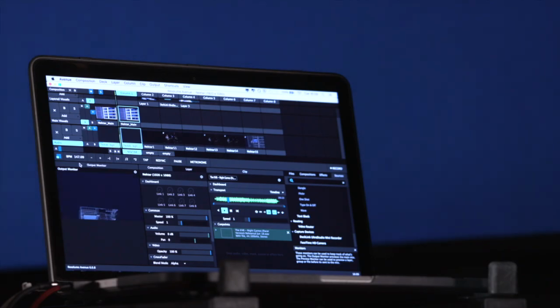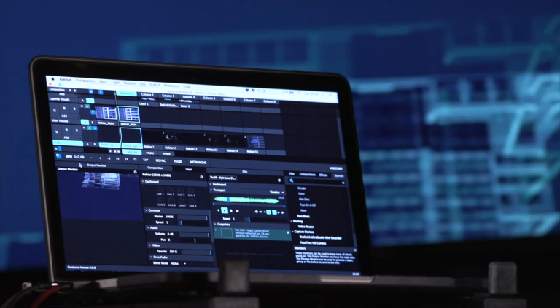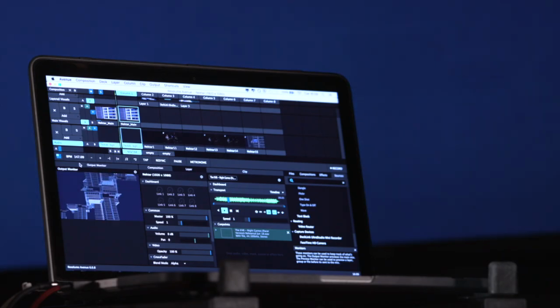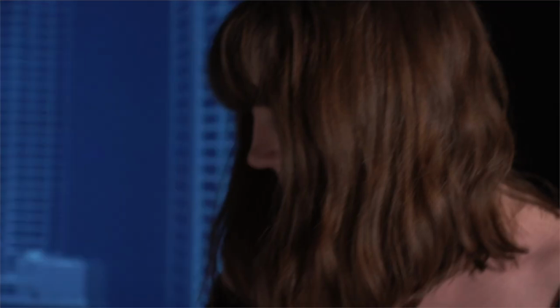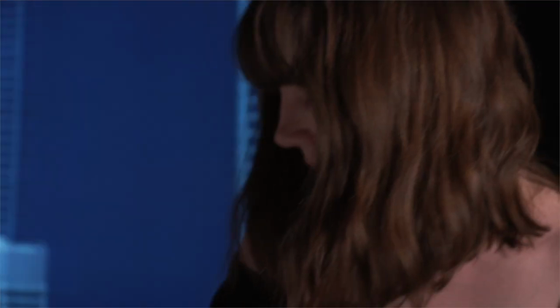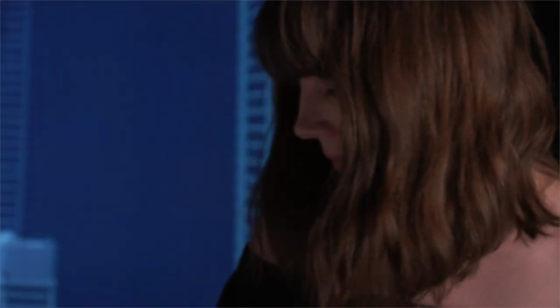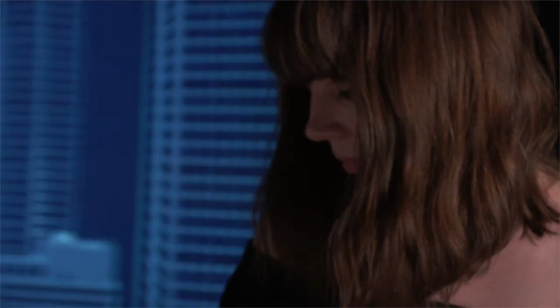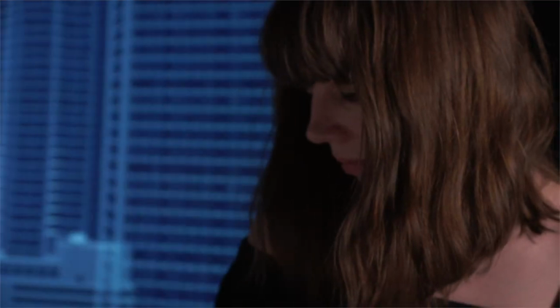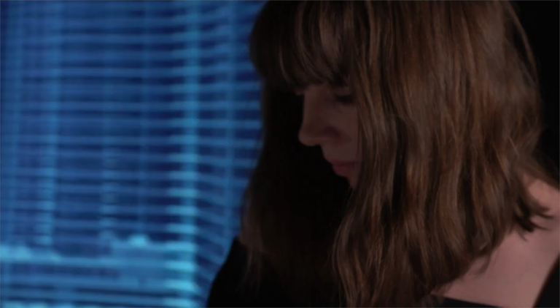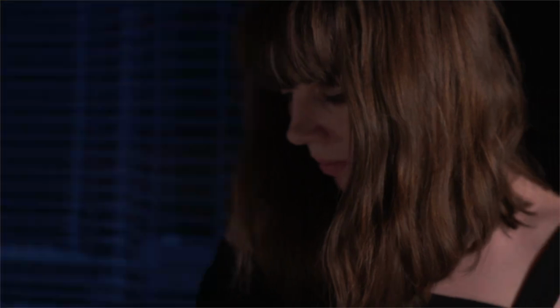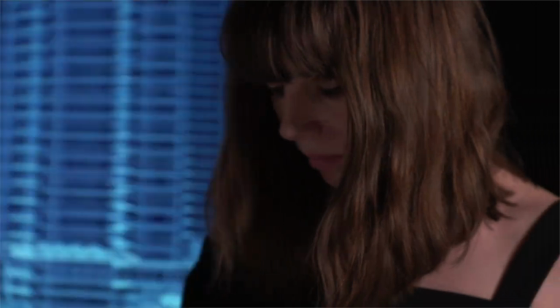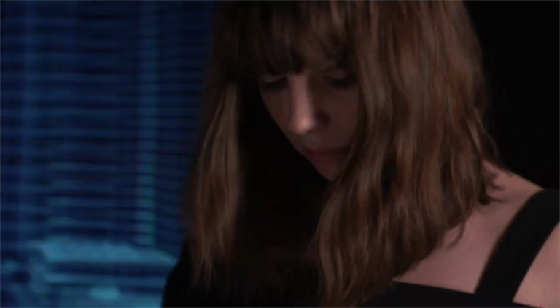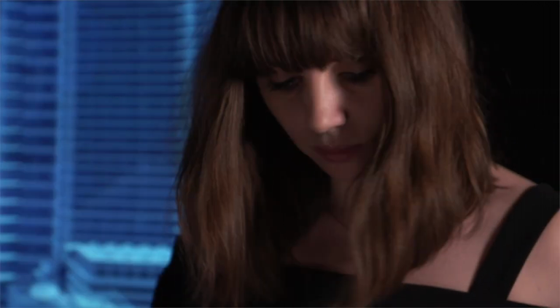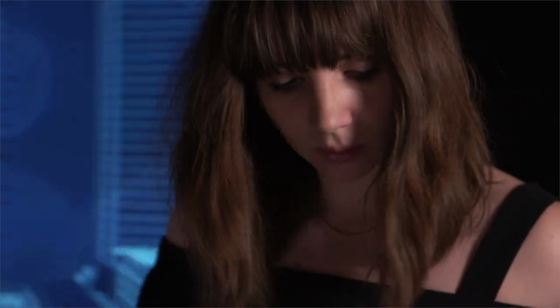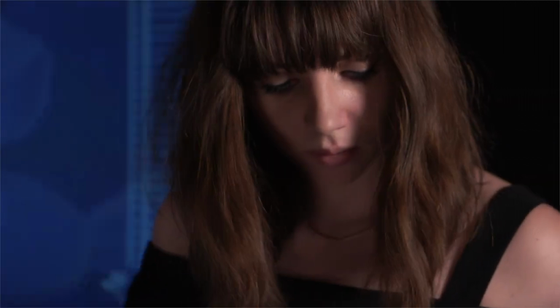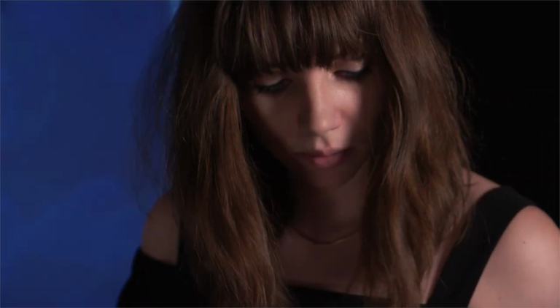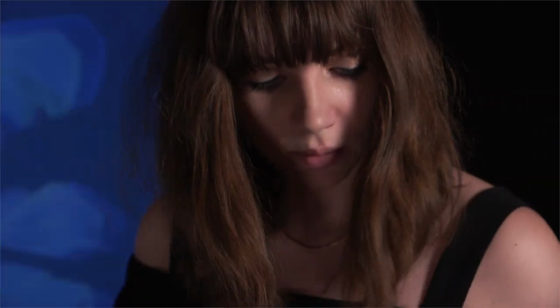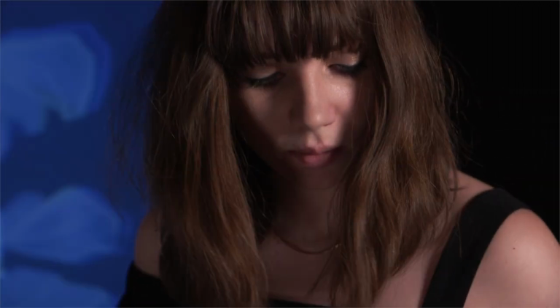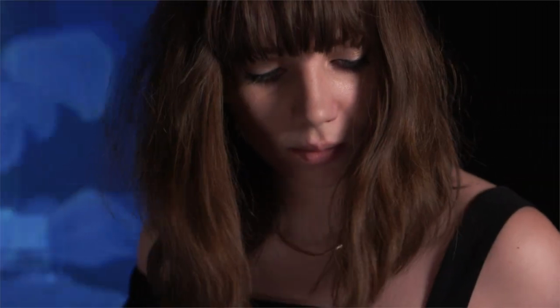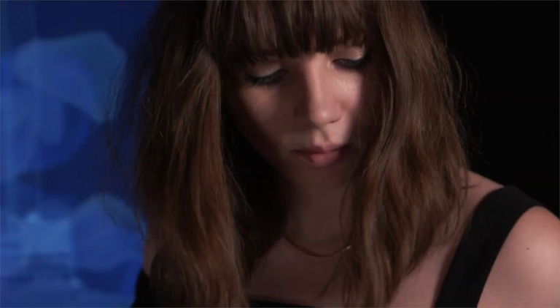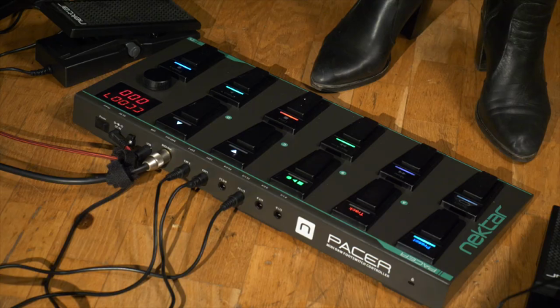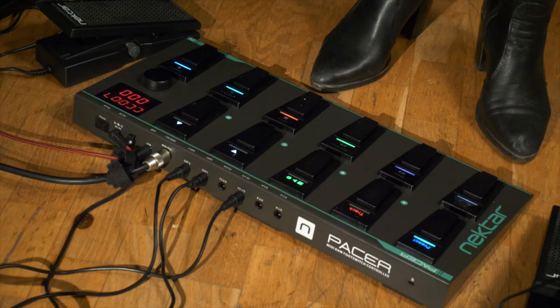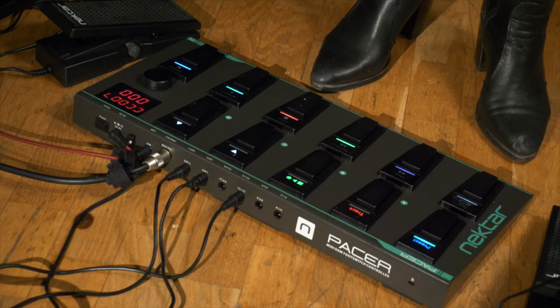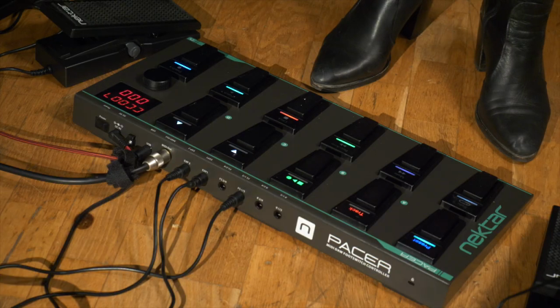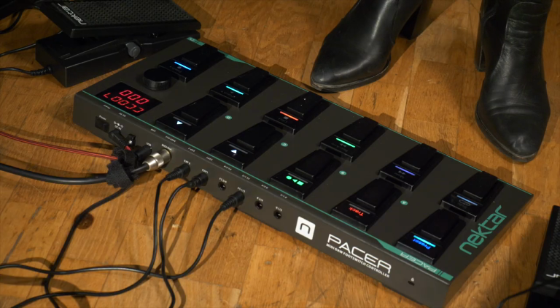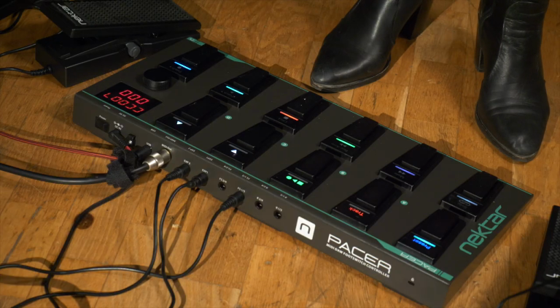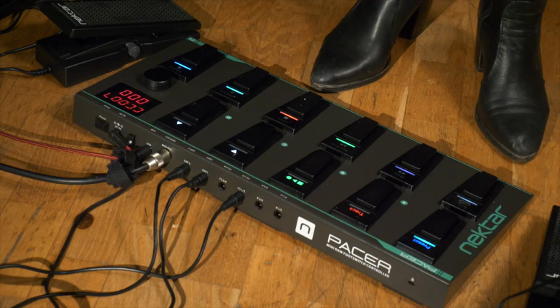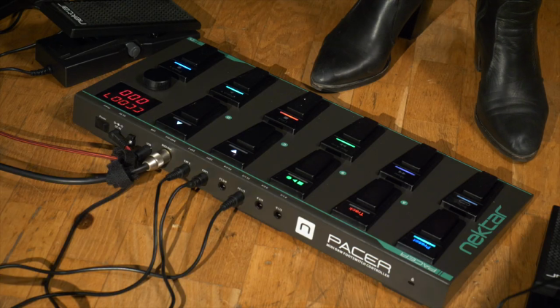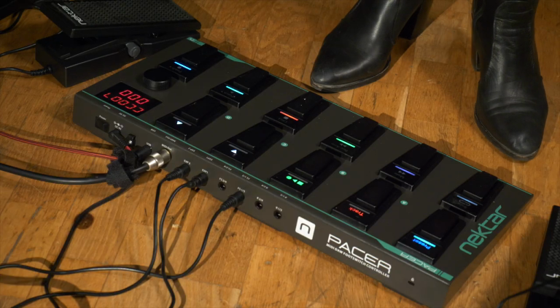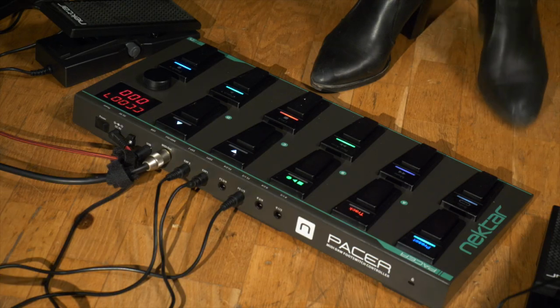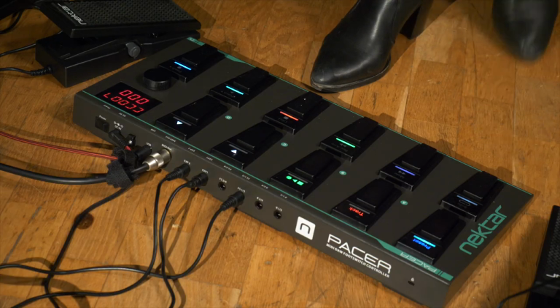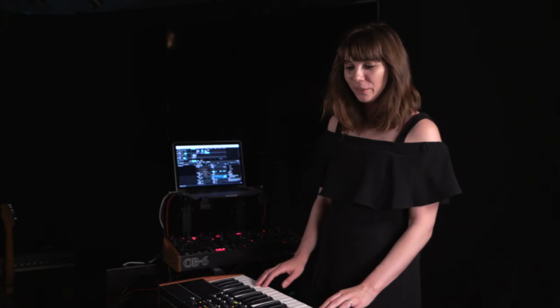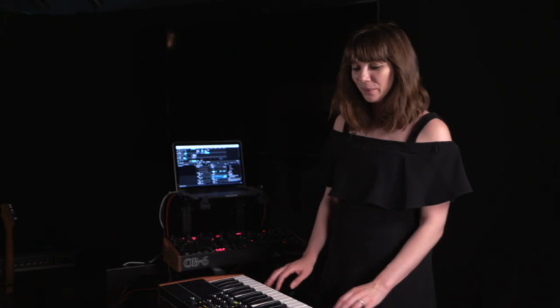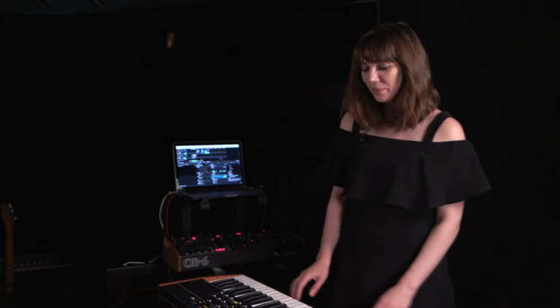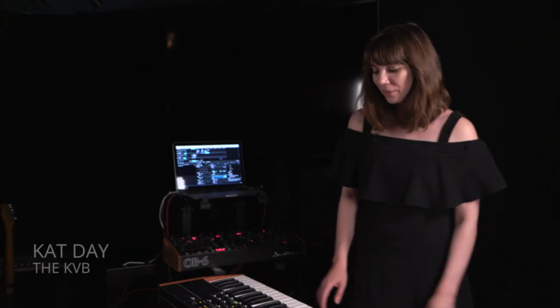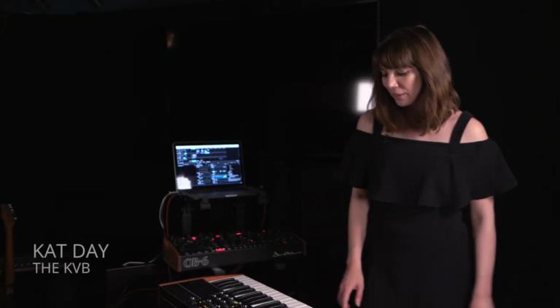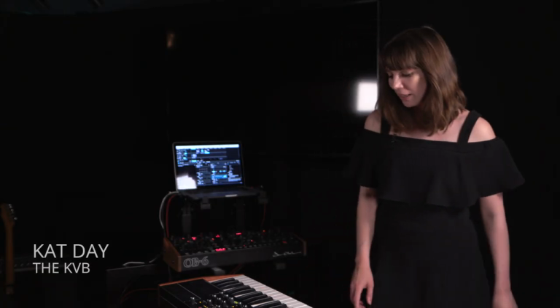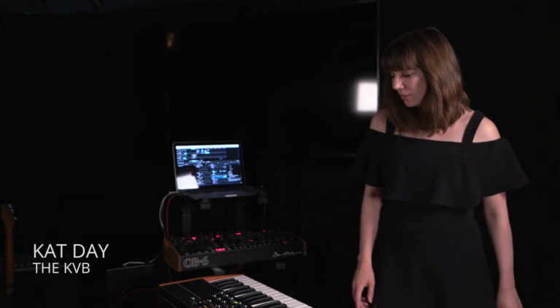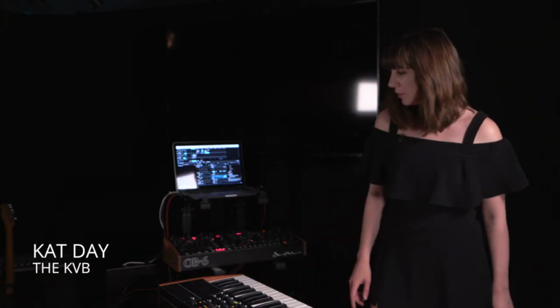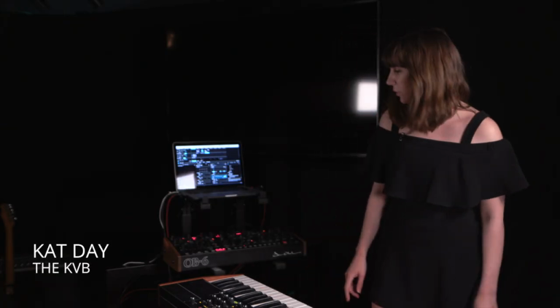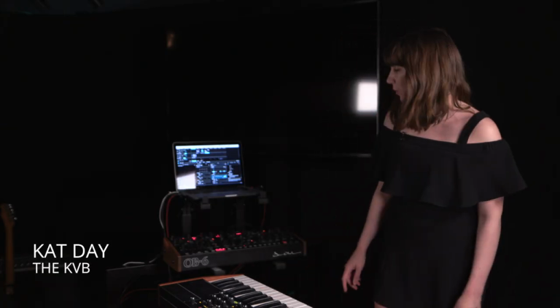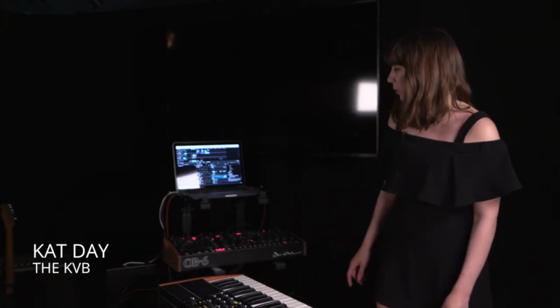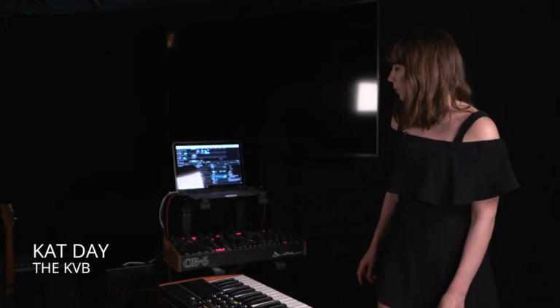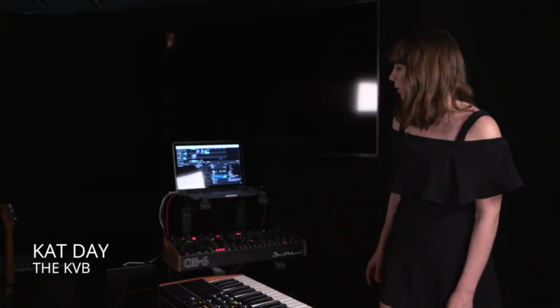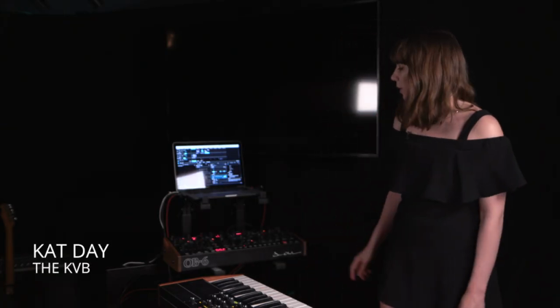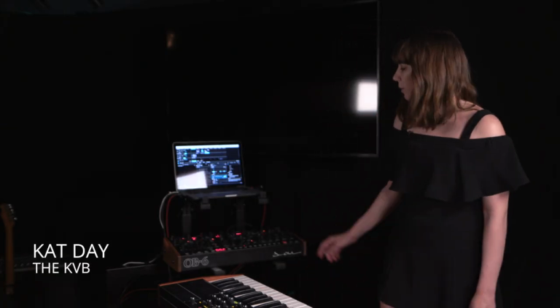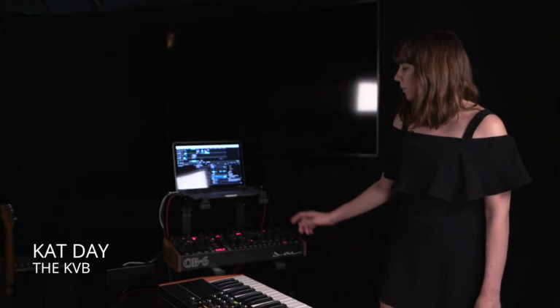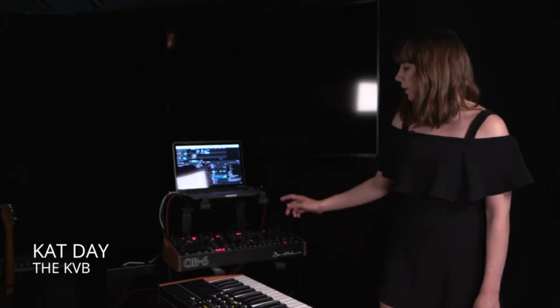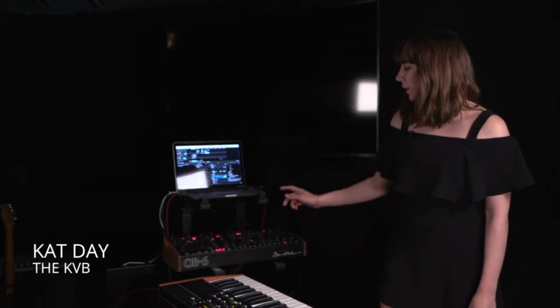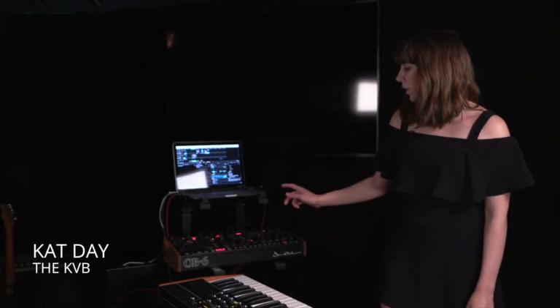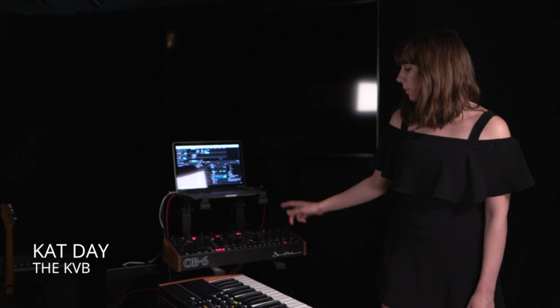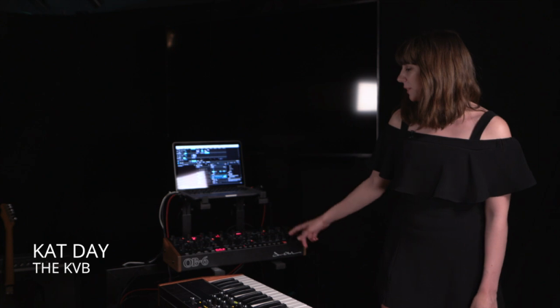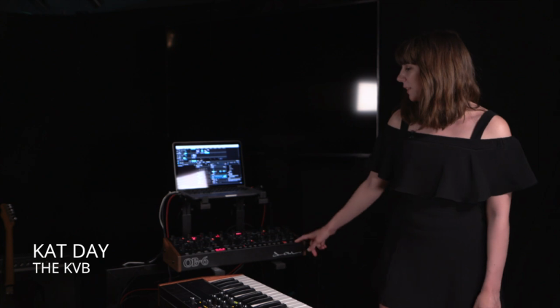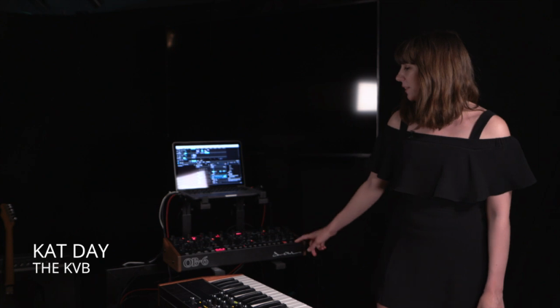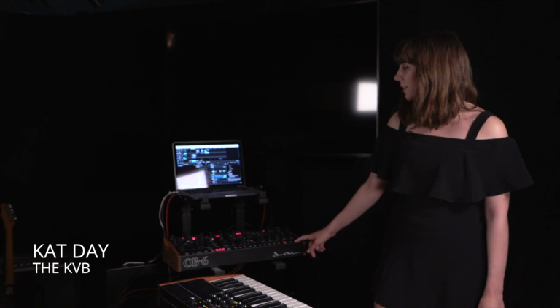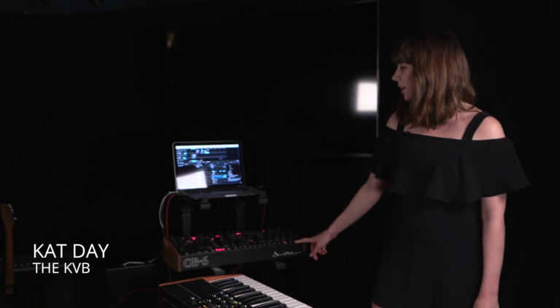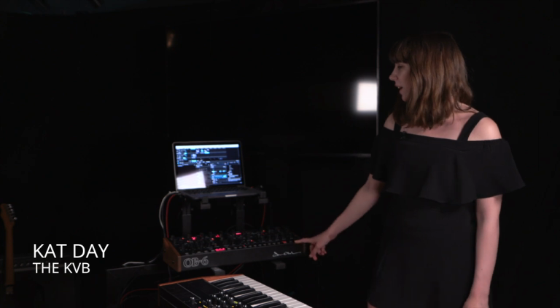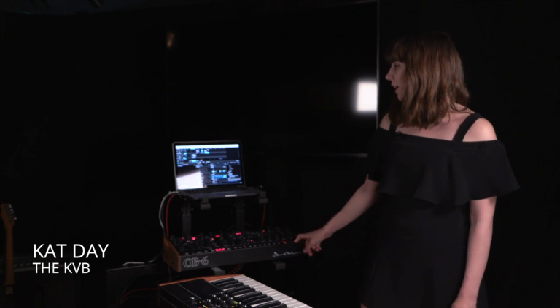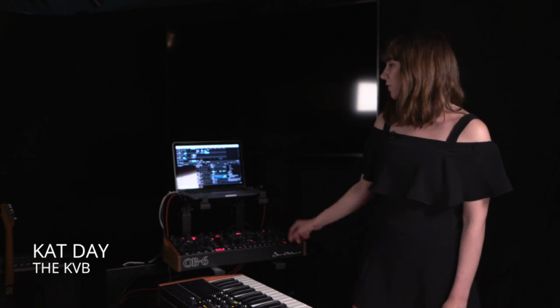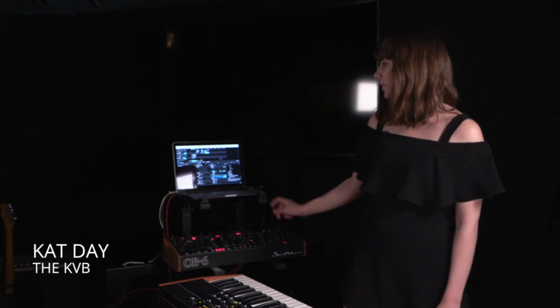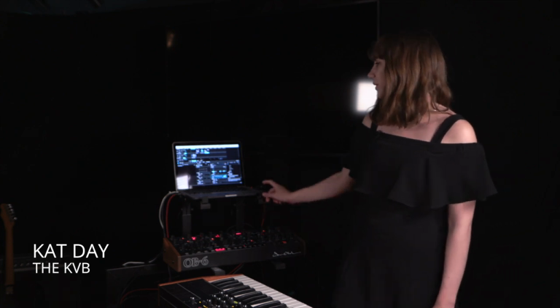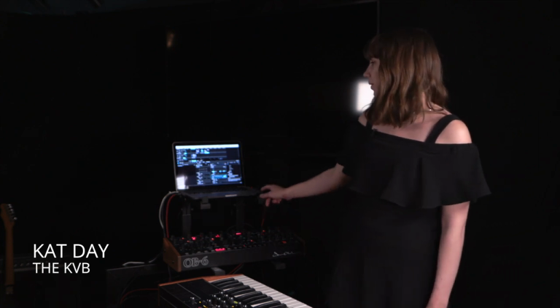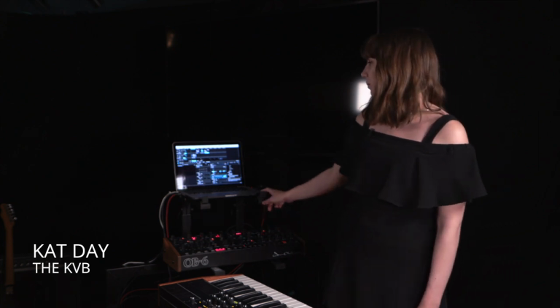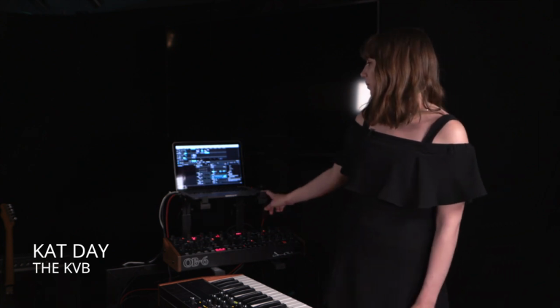Hi, I'm Kat from the KVV and I've been using Pacer for this performance, which is connected to my OB6 and Resolume.